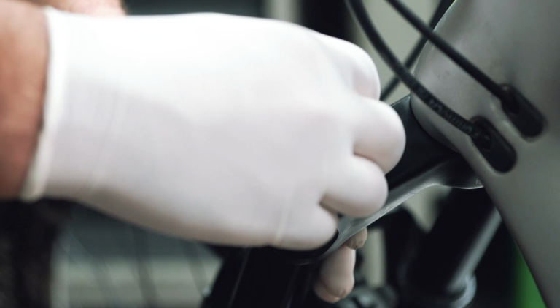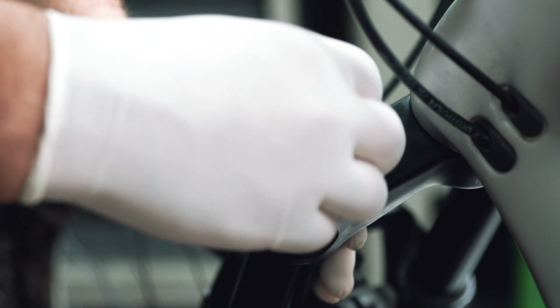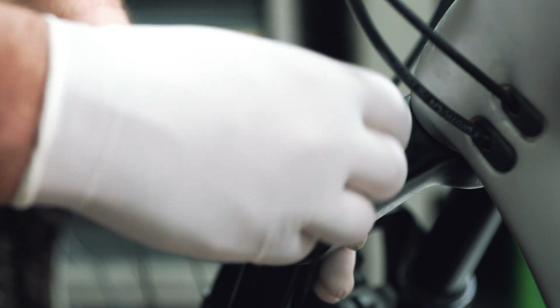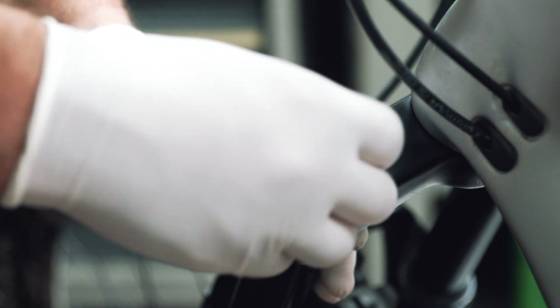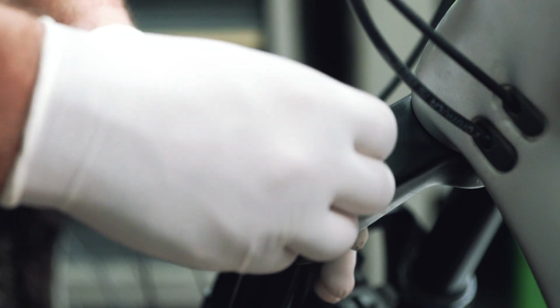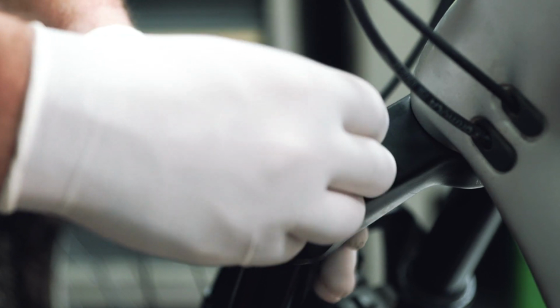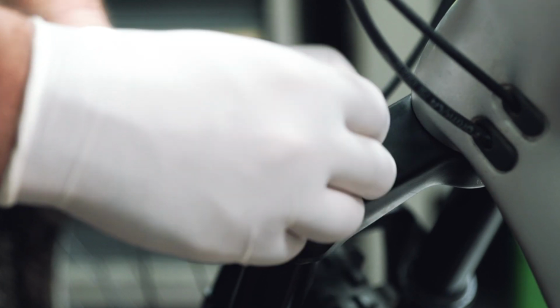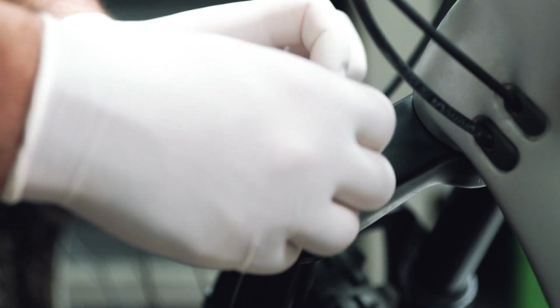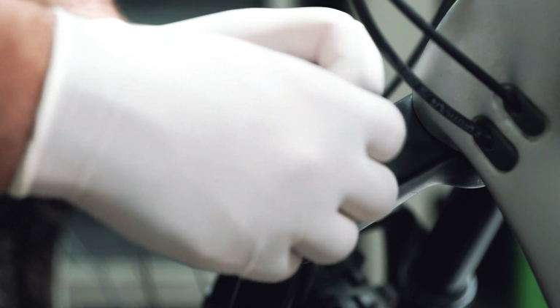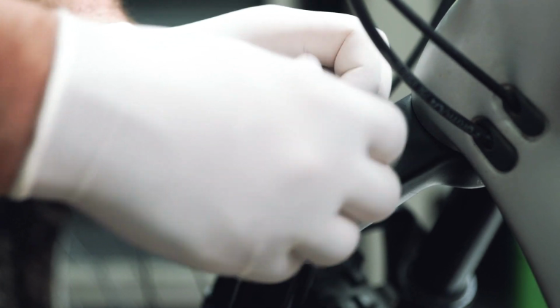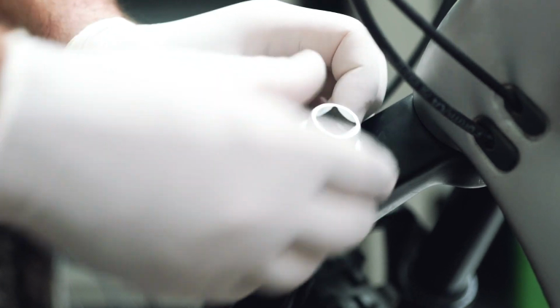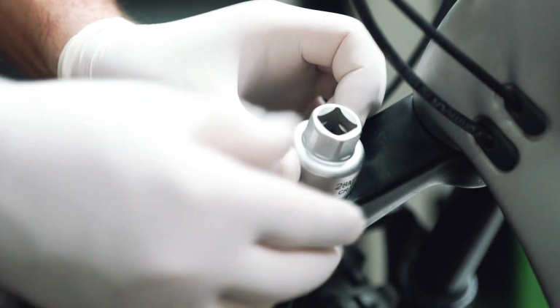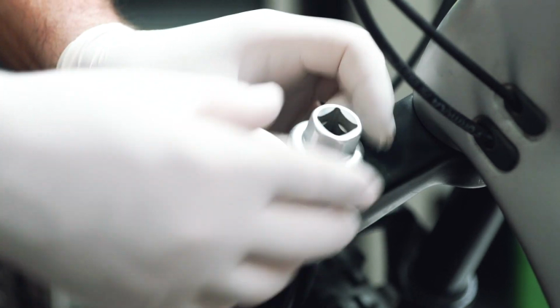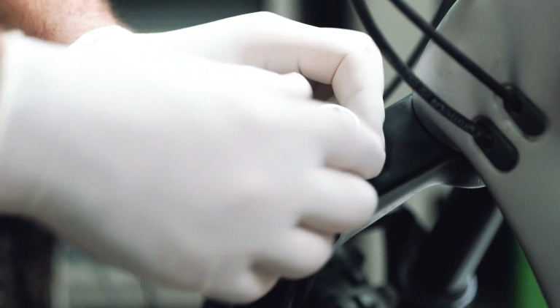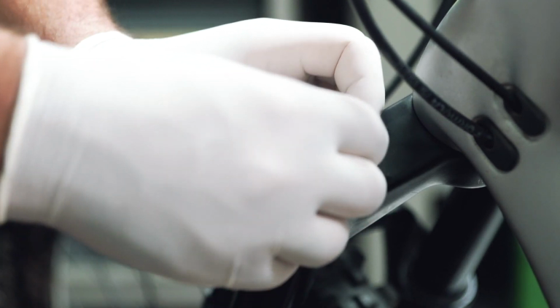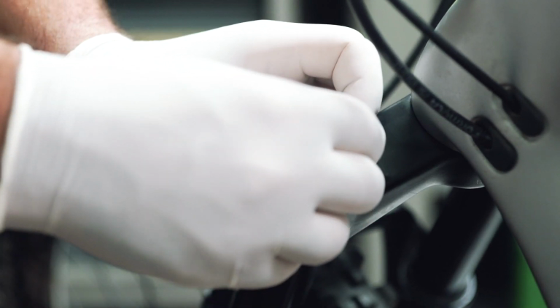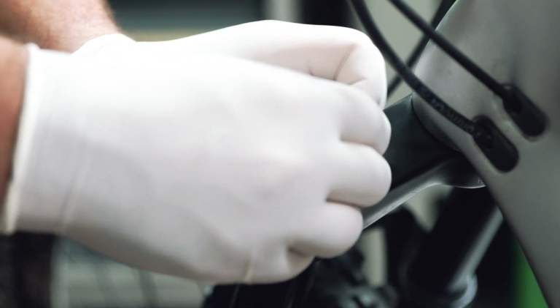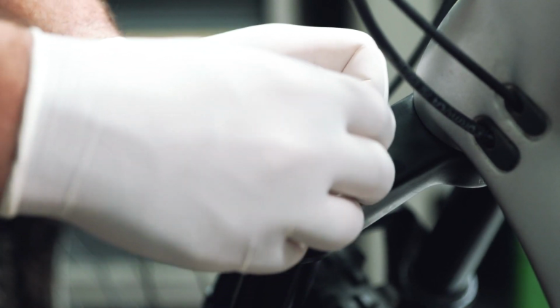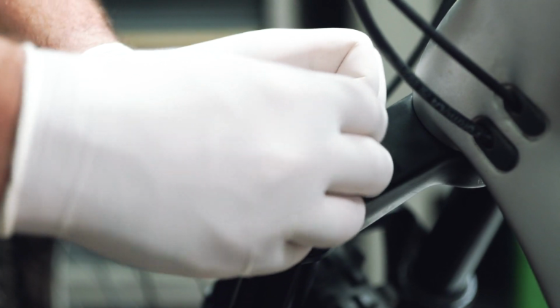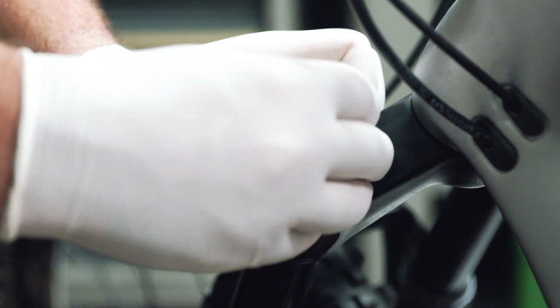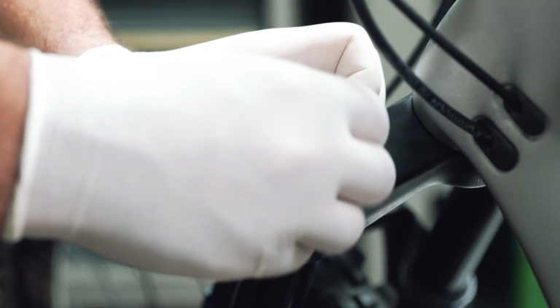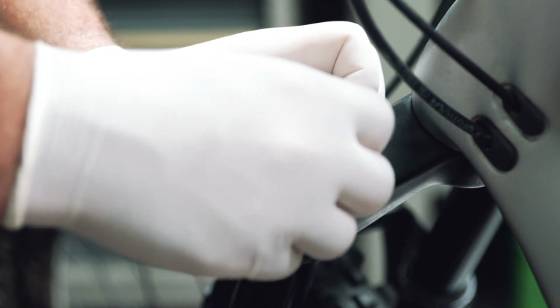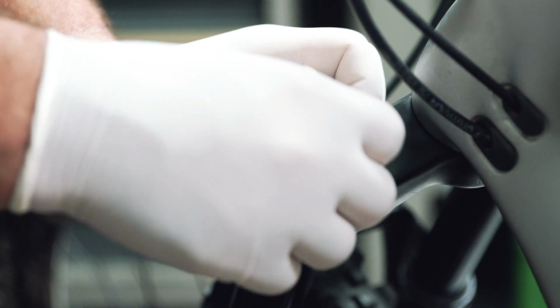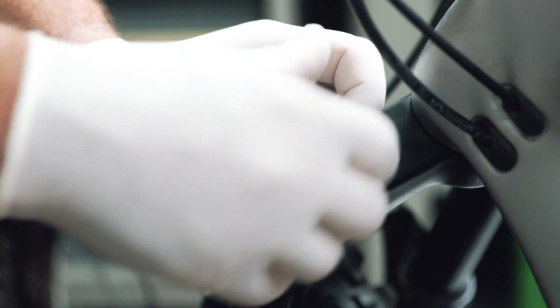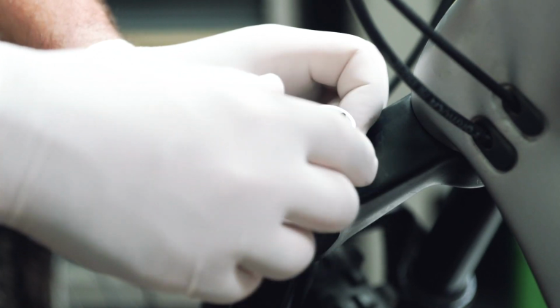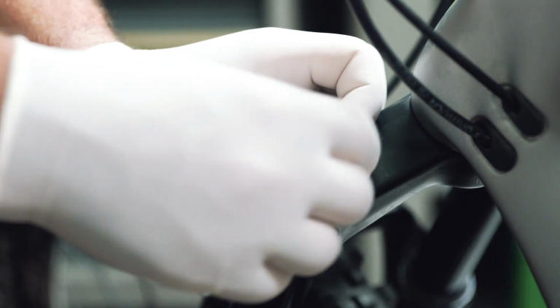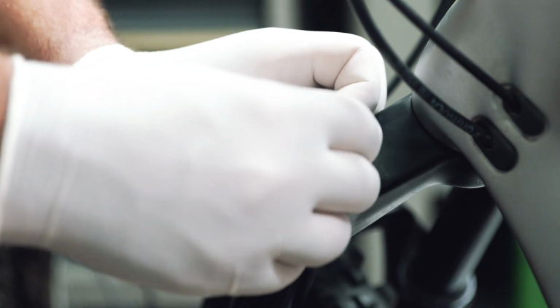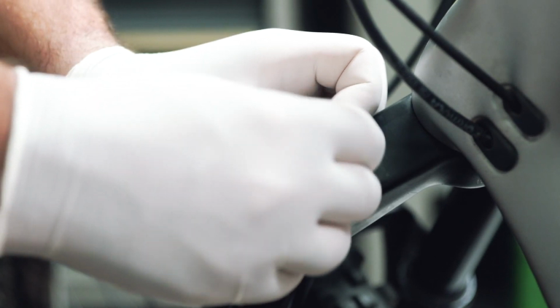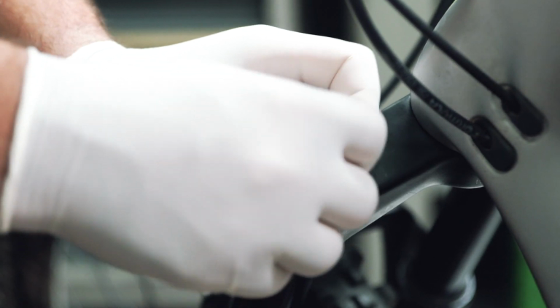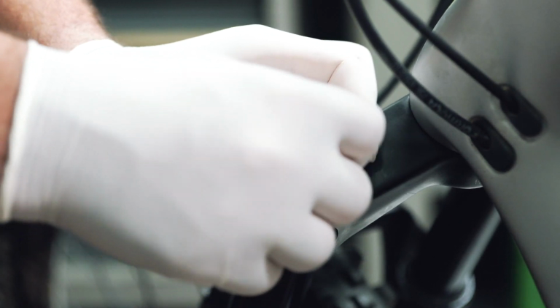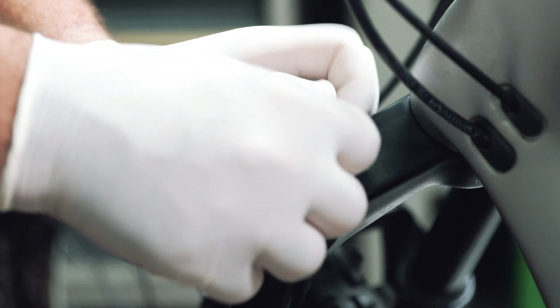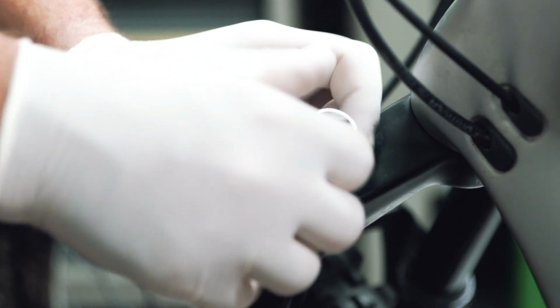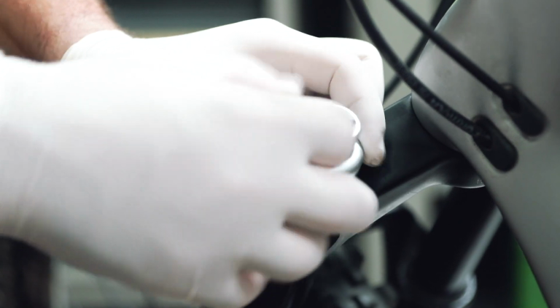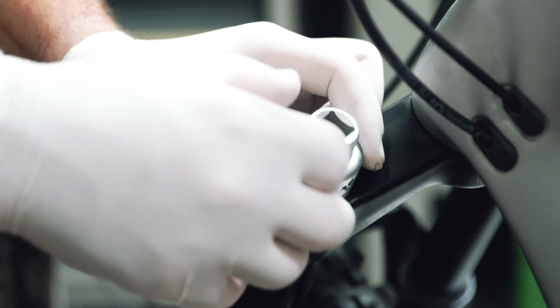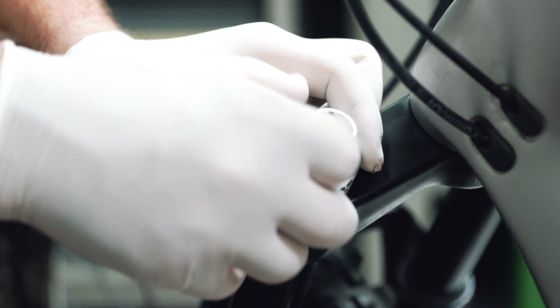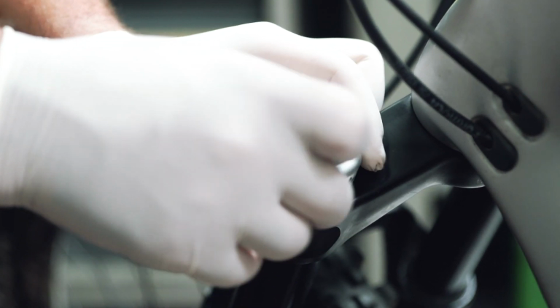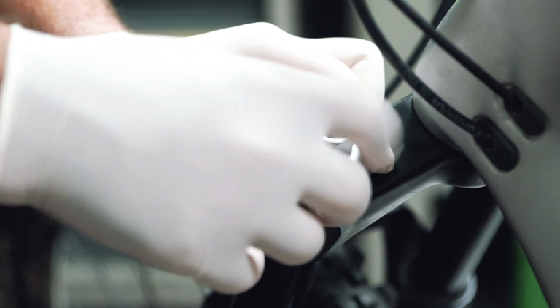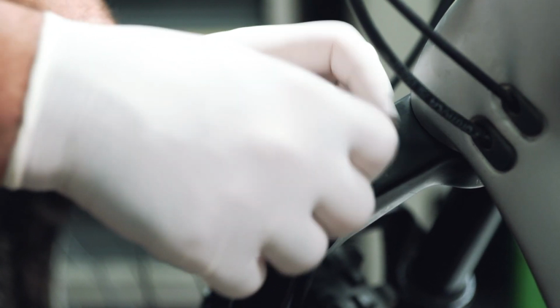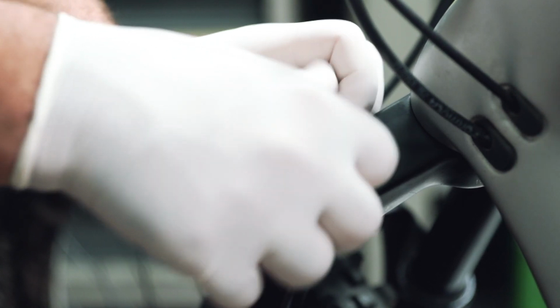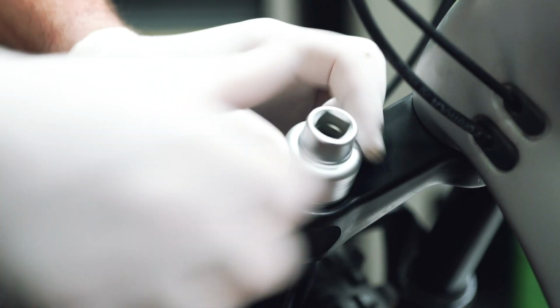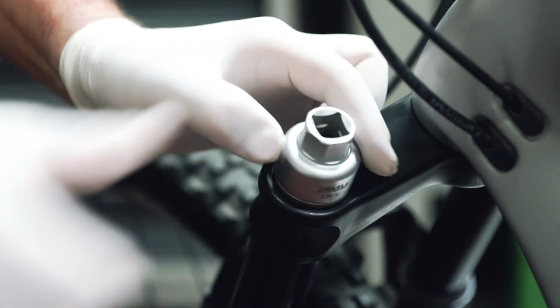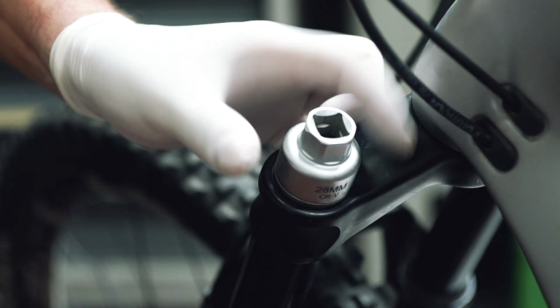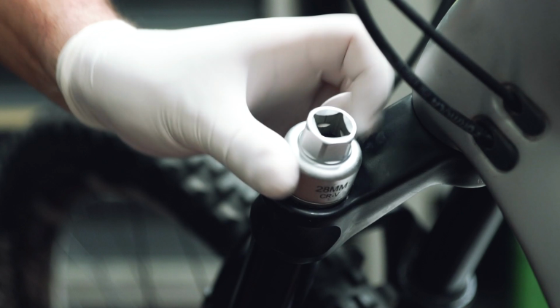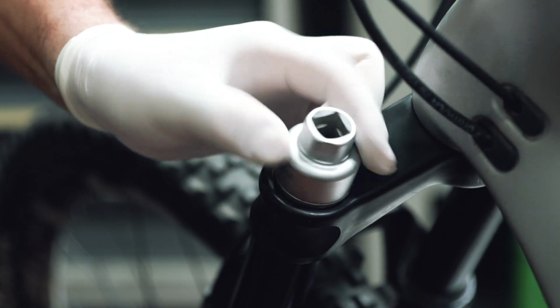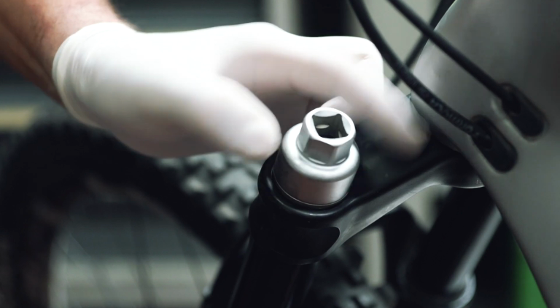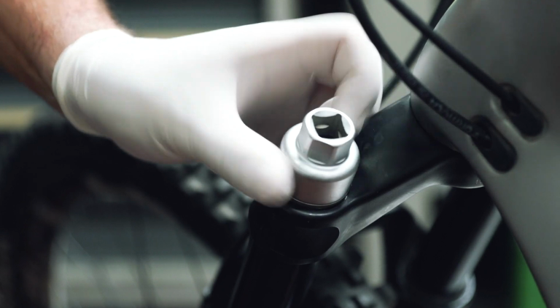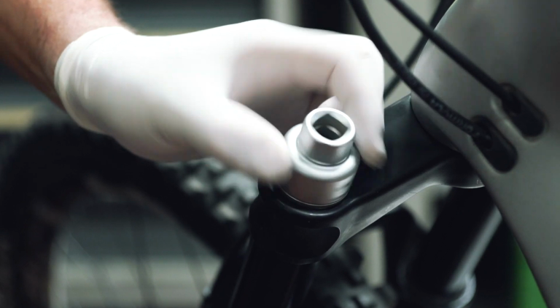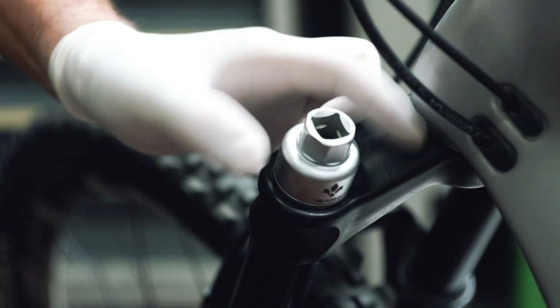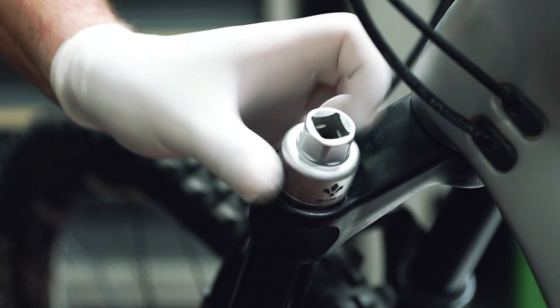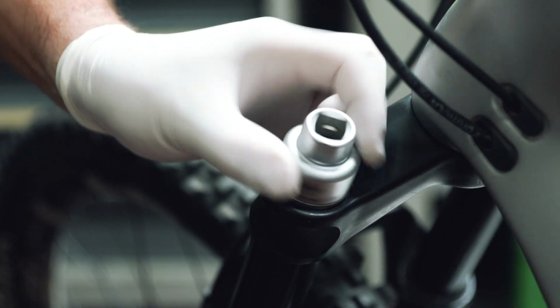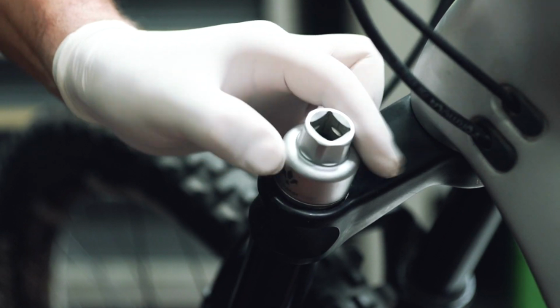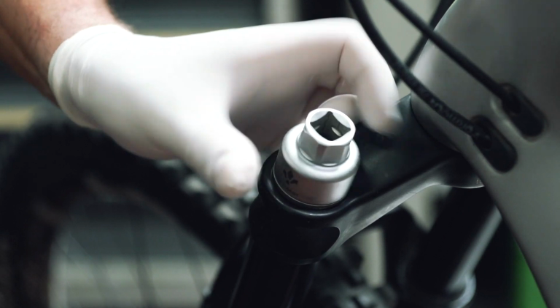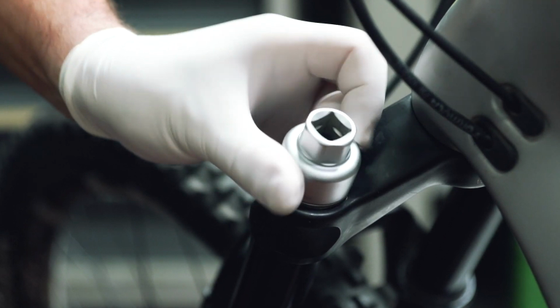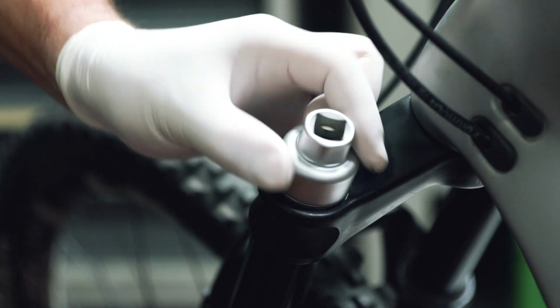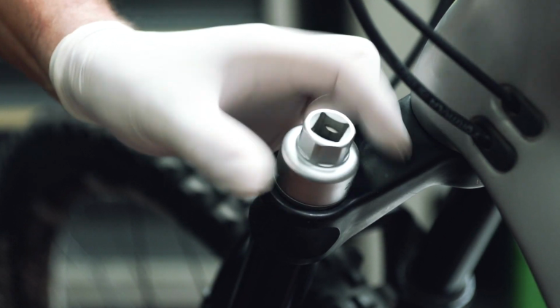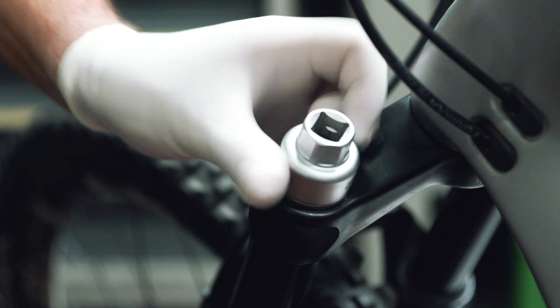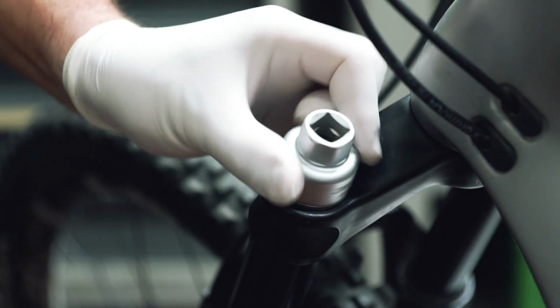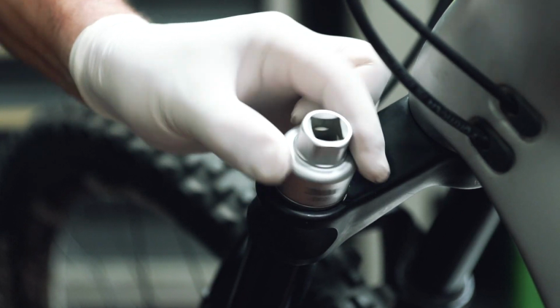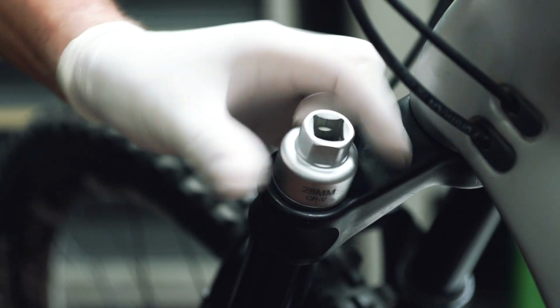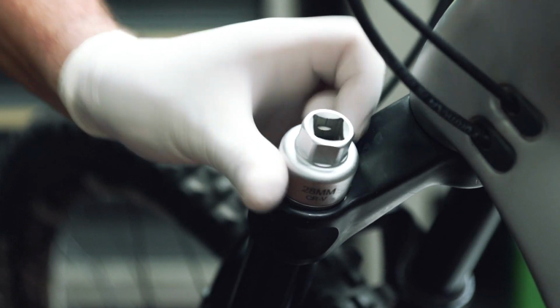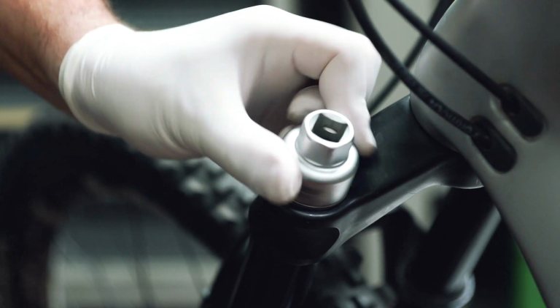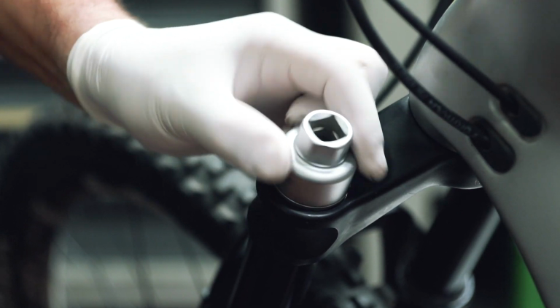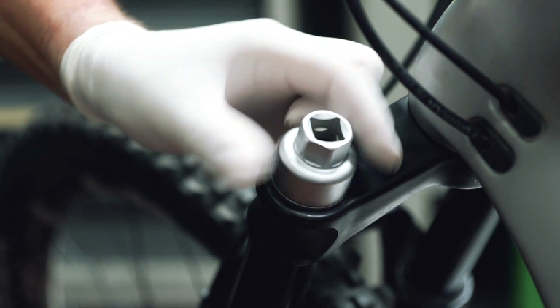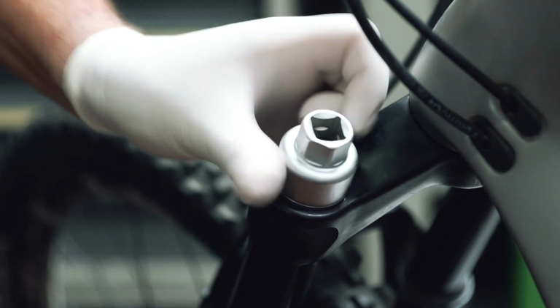Once the Neopost has been removed, replace and tighten the air side fork cap and apply a torque of 30 Nm with a torque wrench.